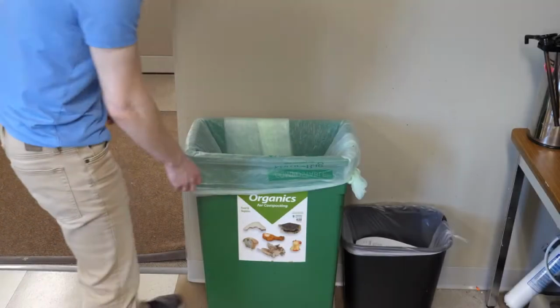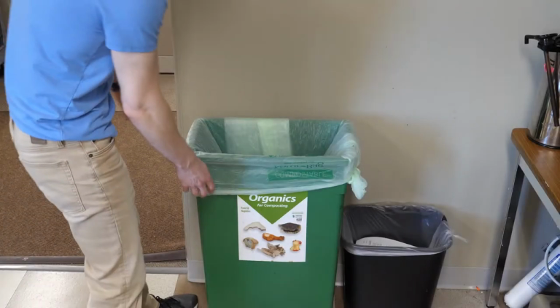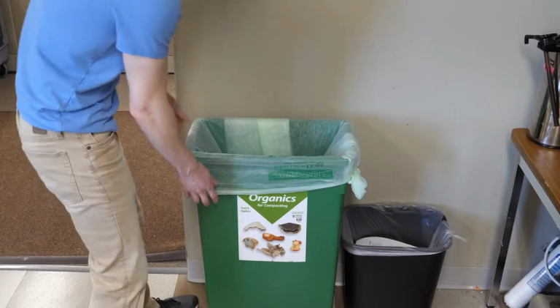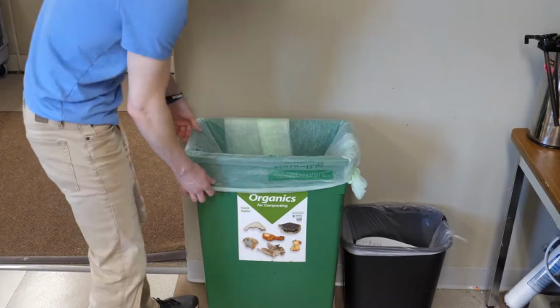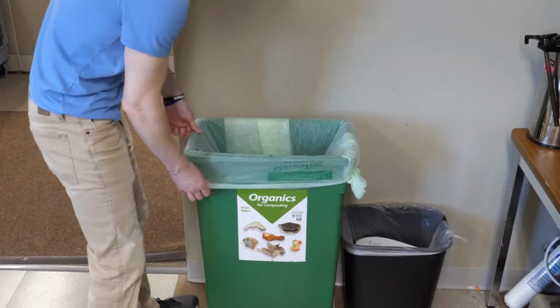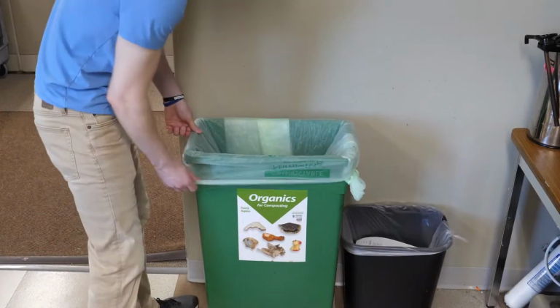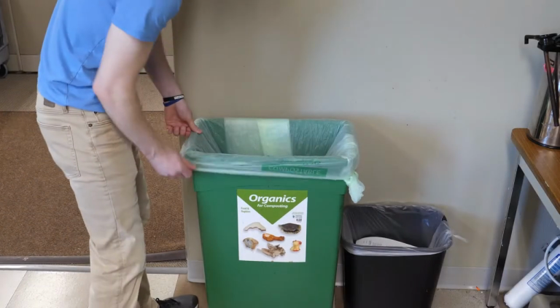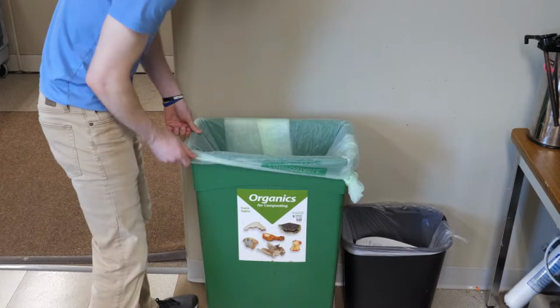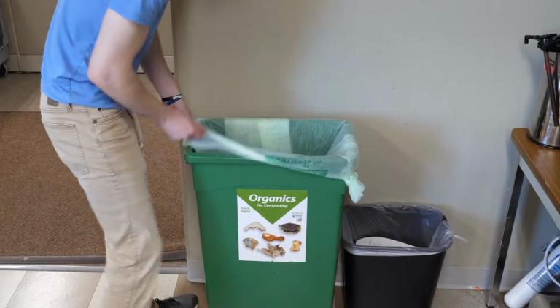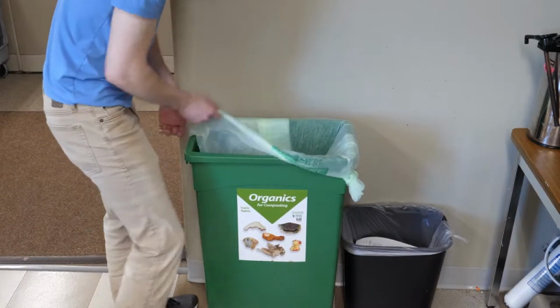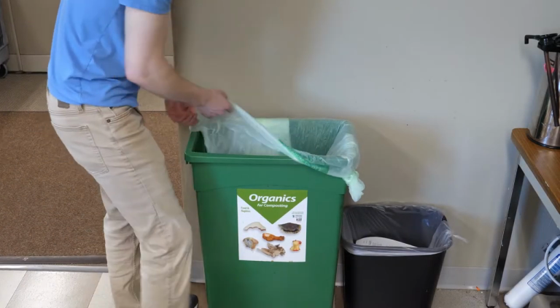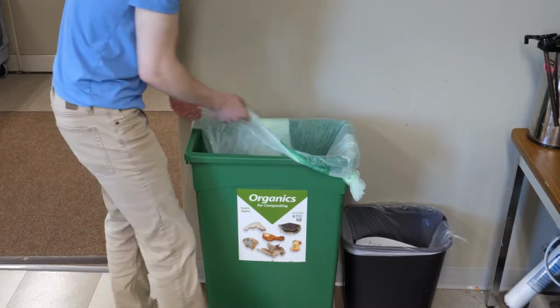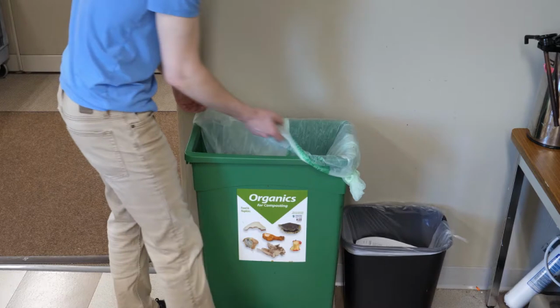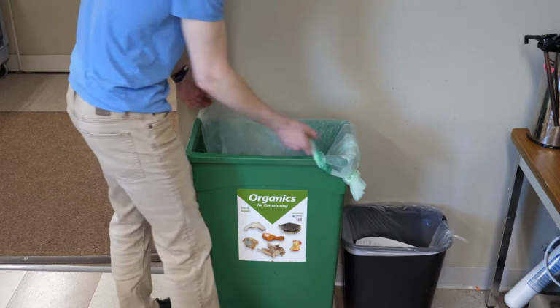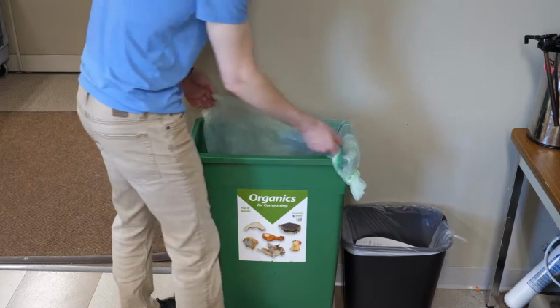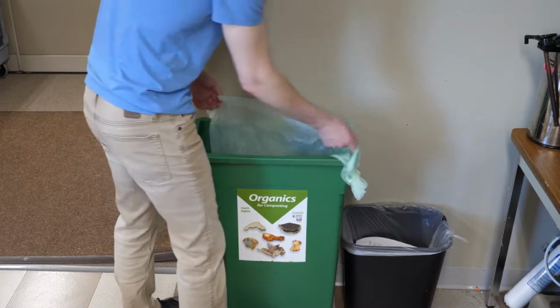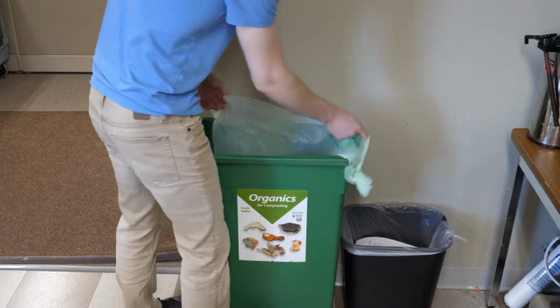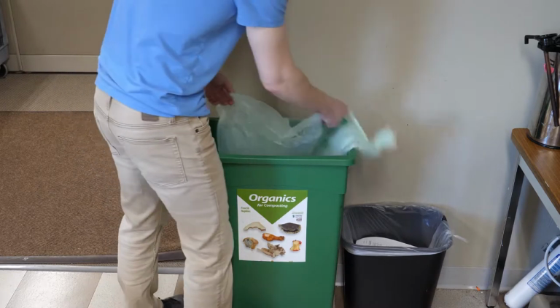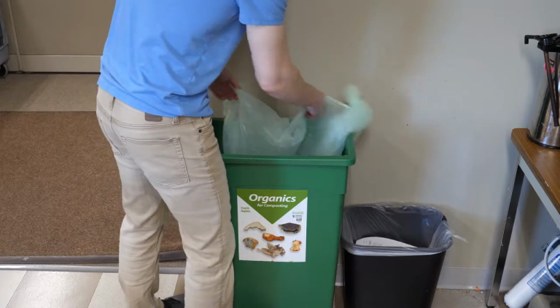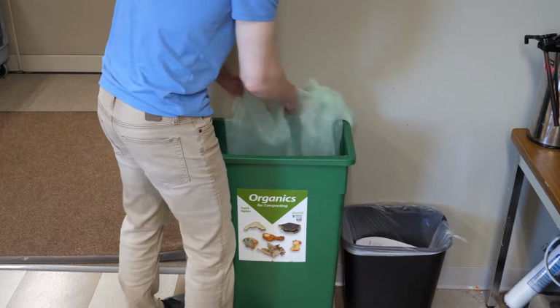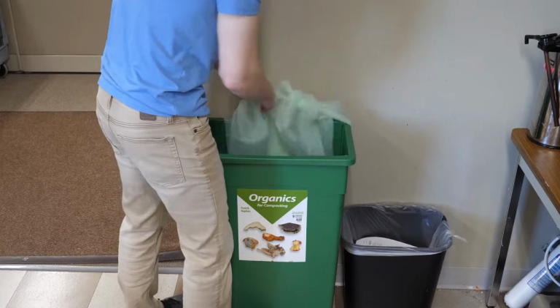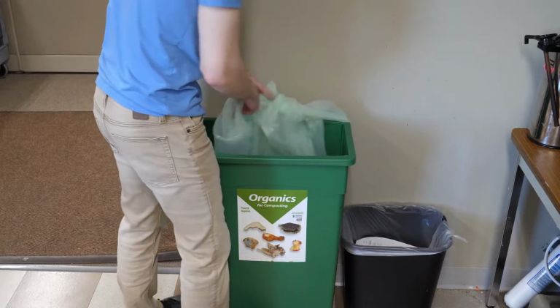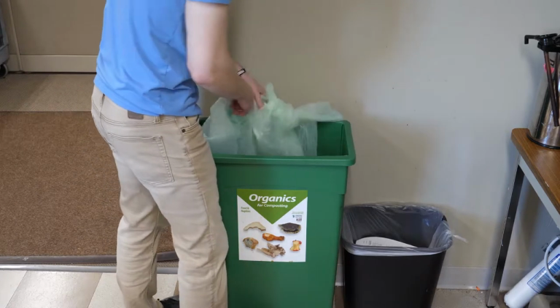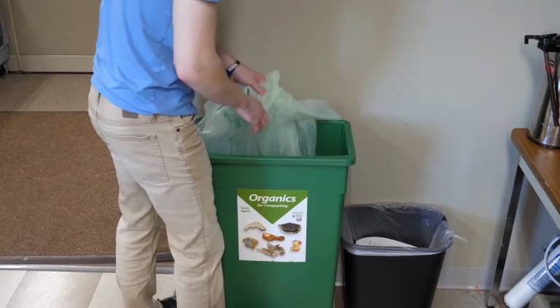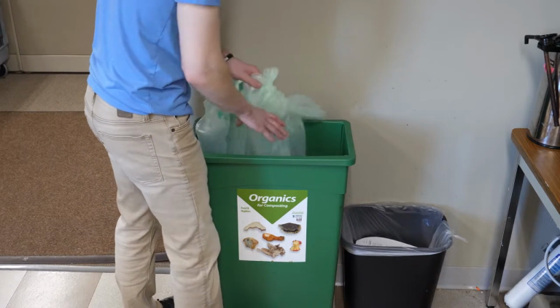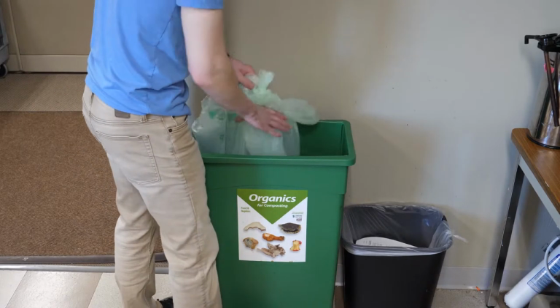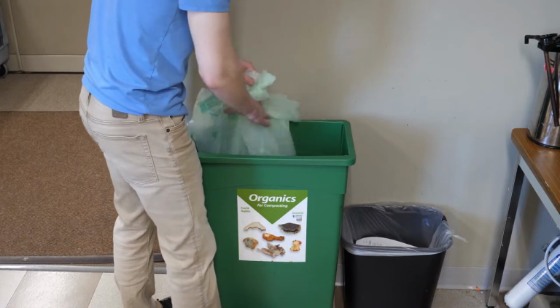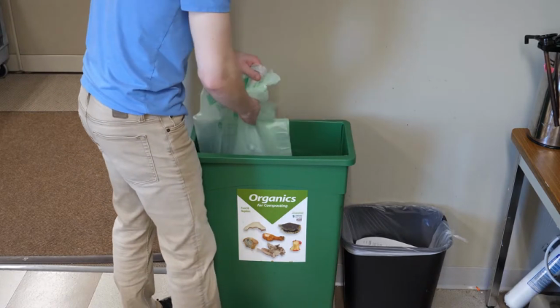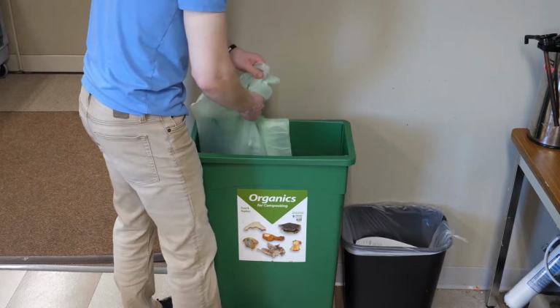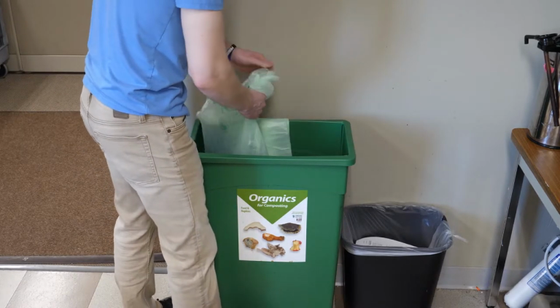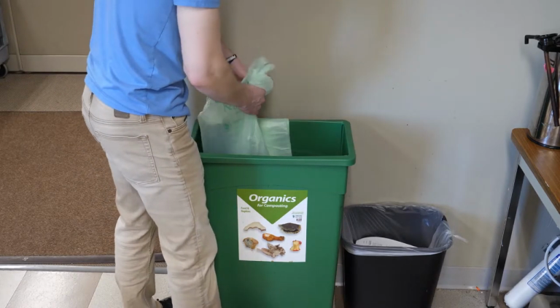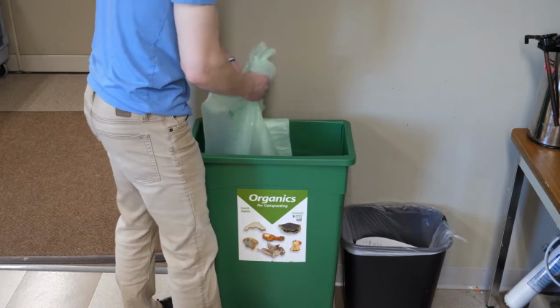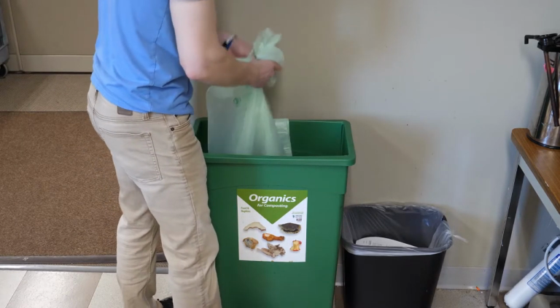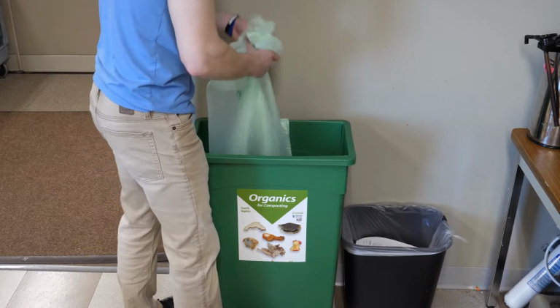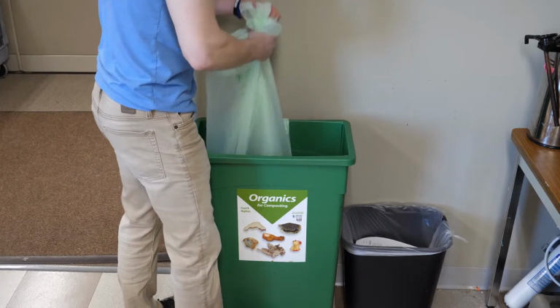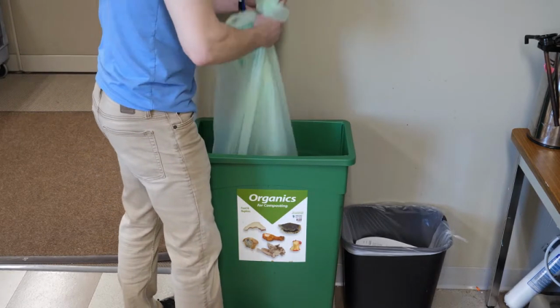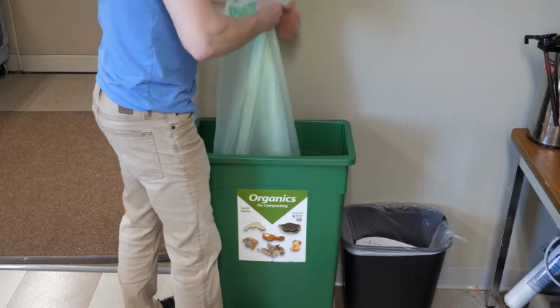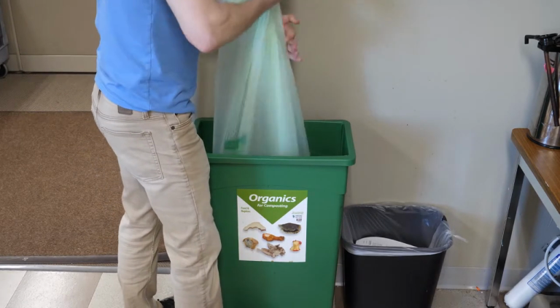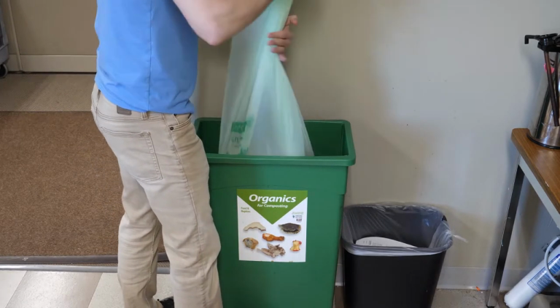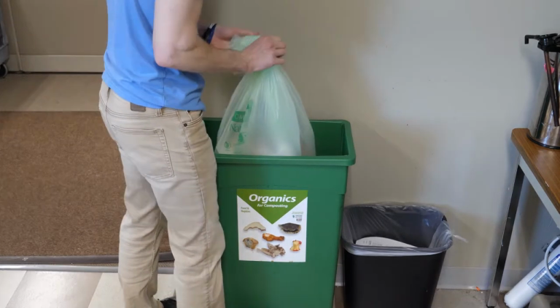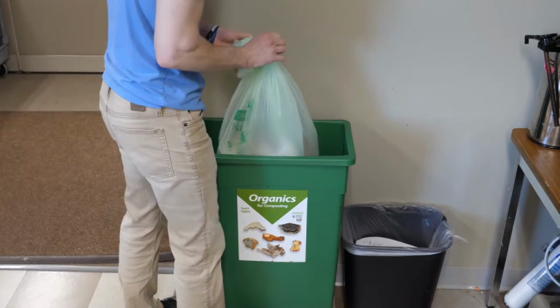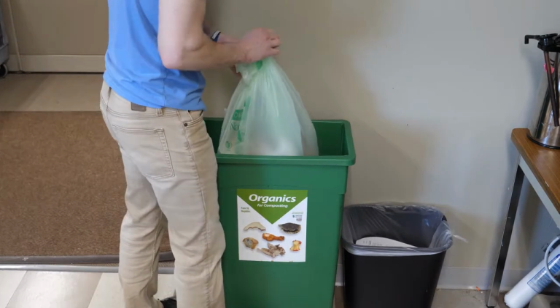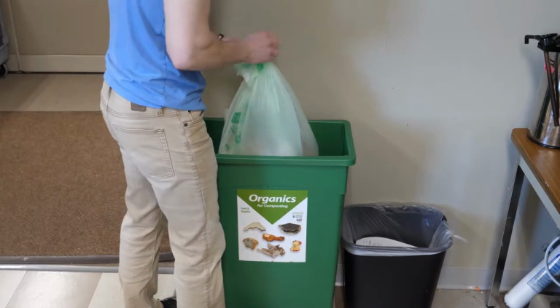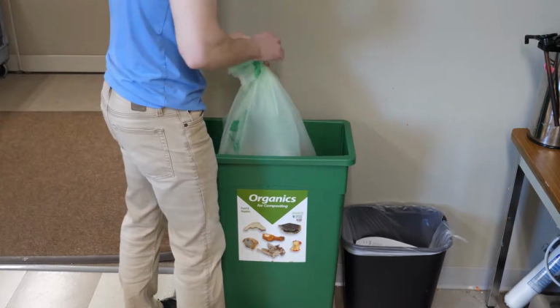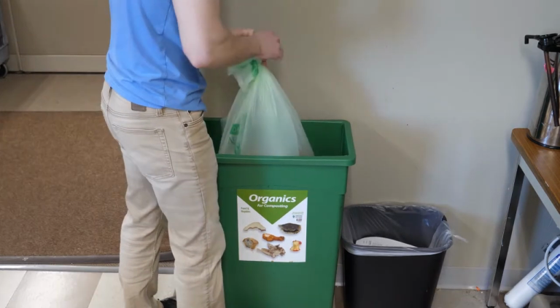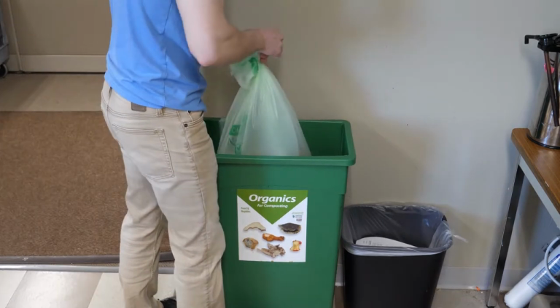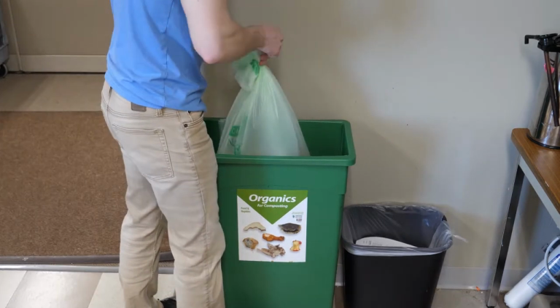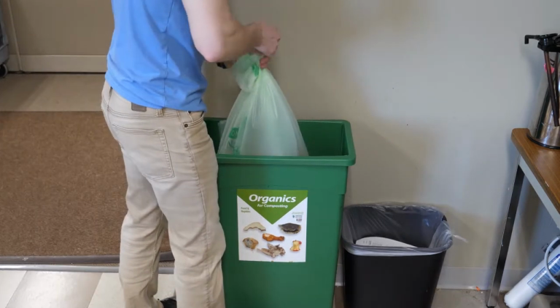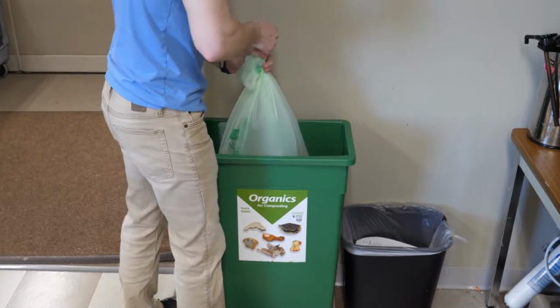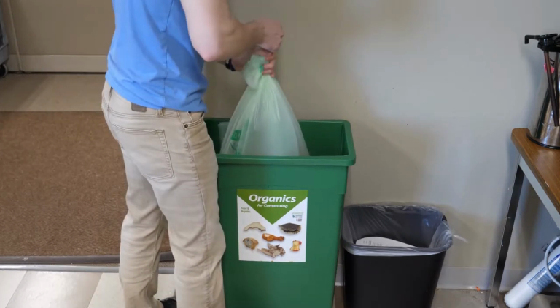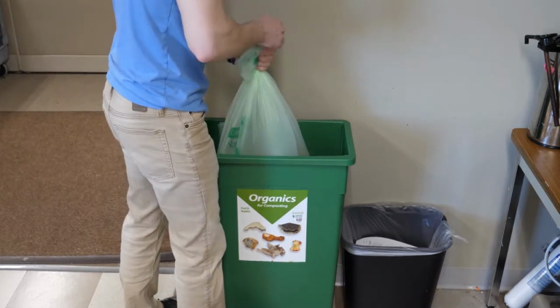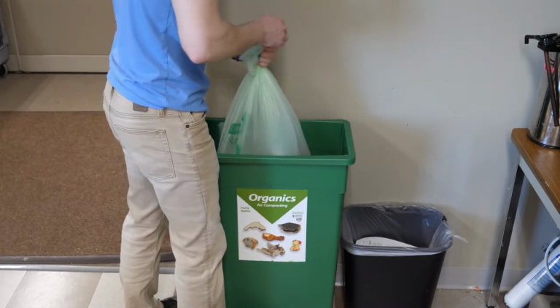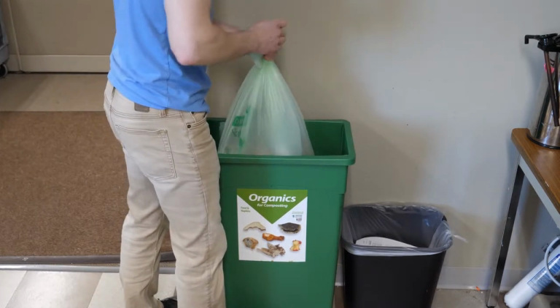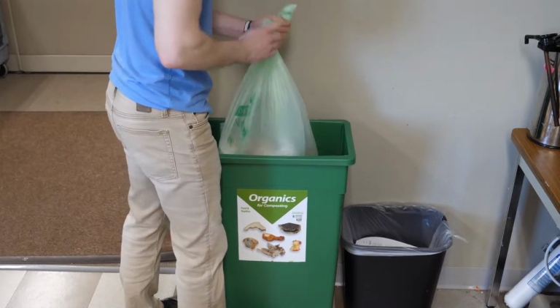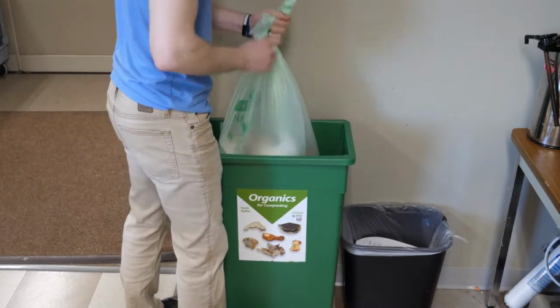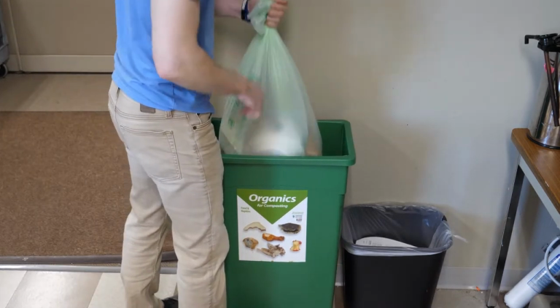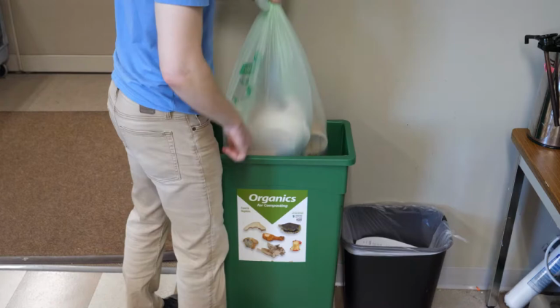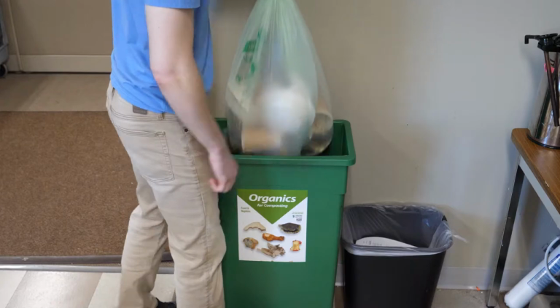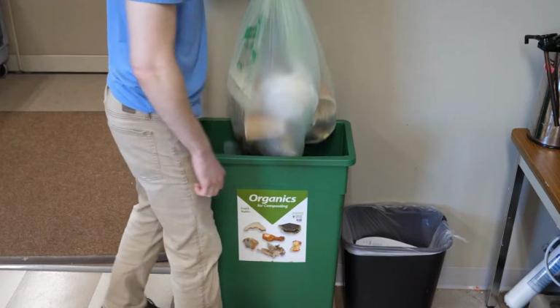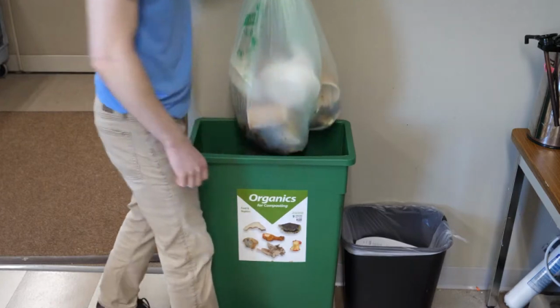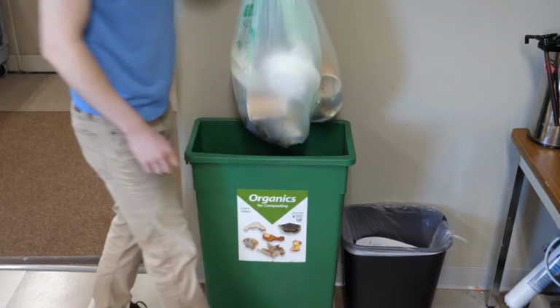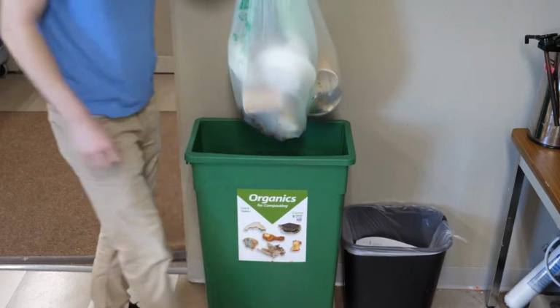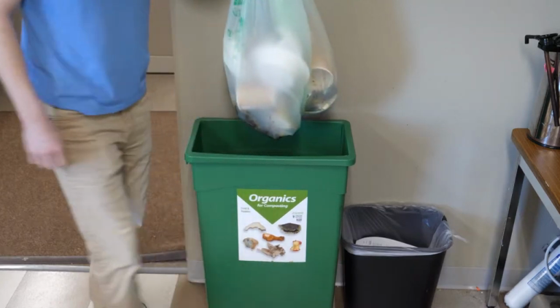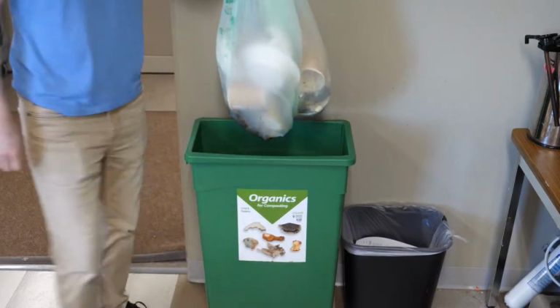Compostable liners also reduce the use of water and detergents and cut down on labor costs associated with cleaning unlined bins.